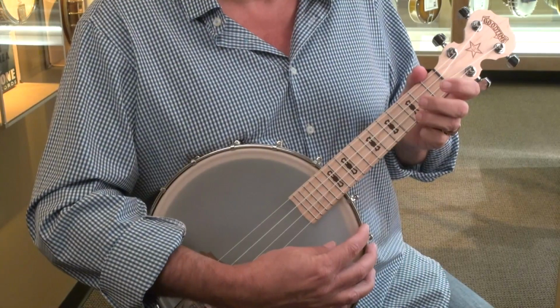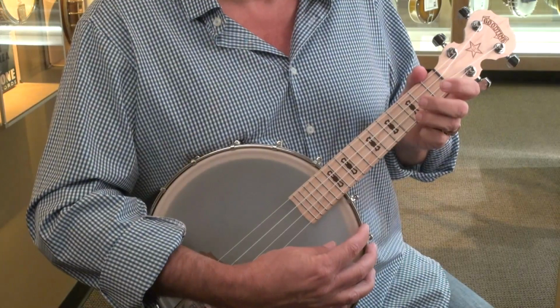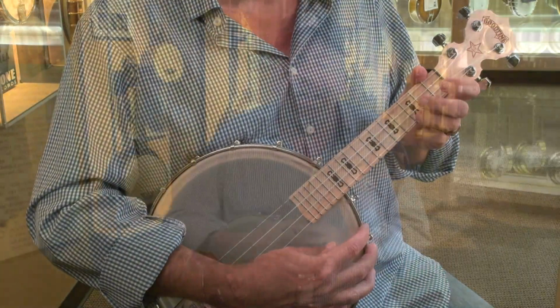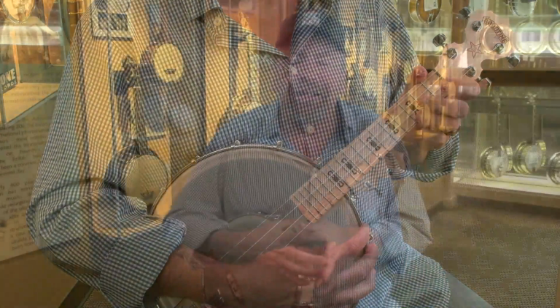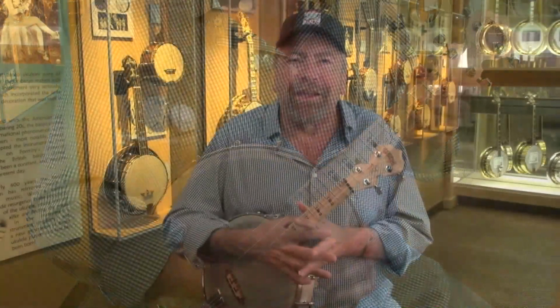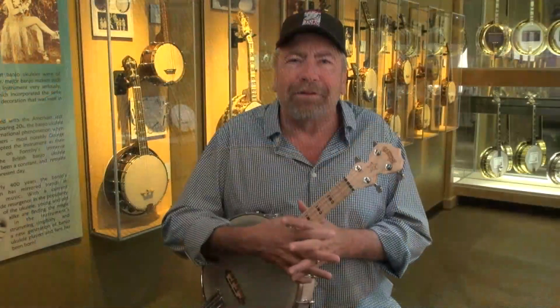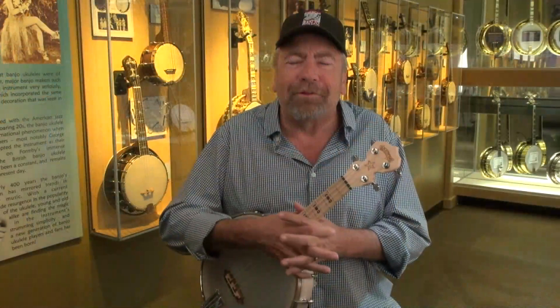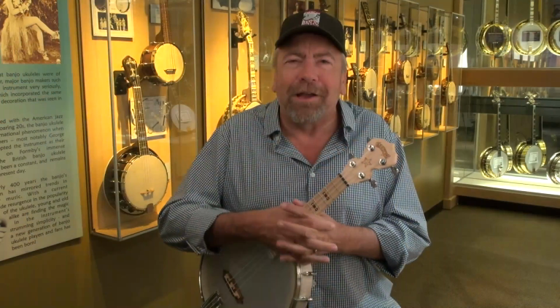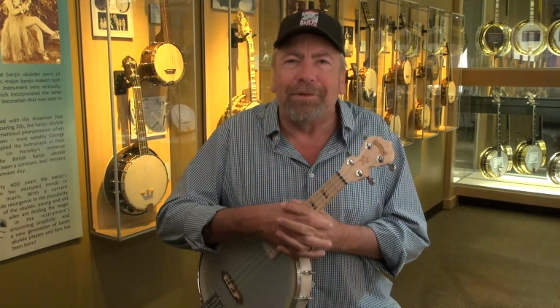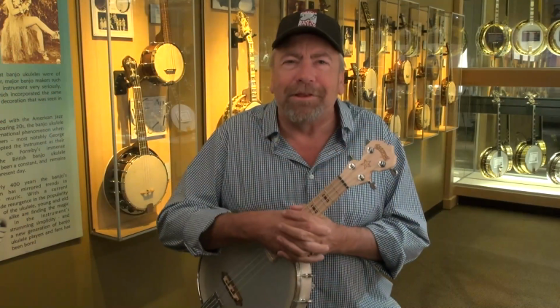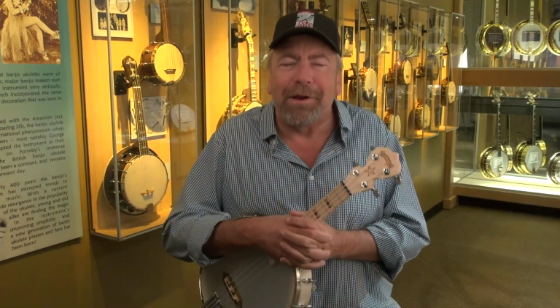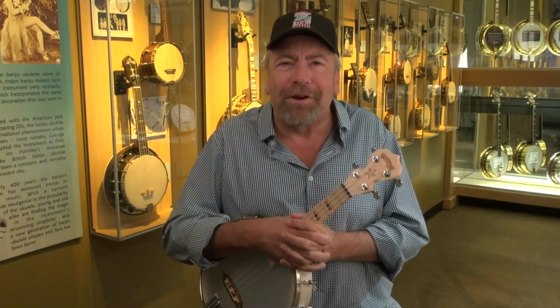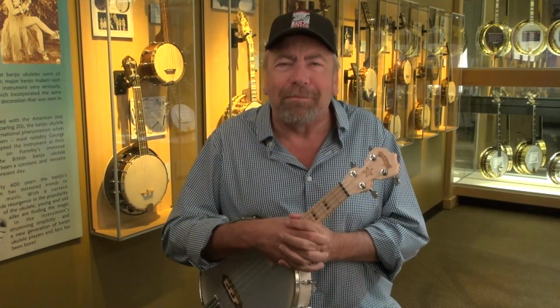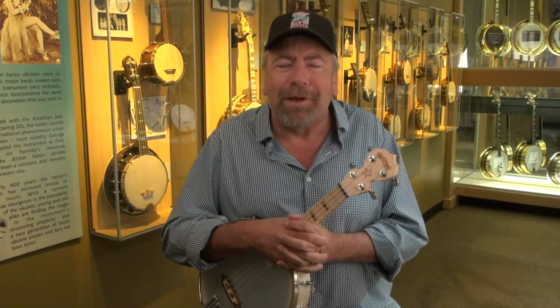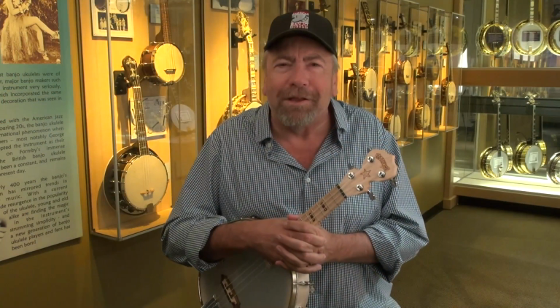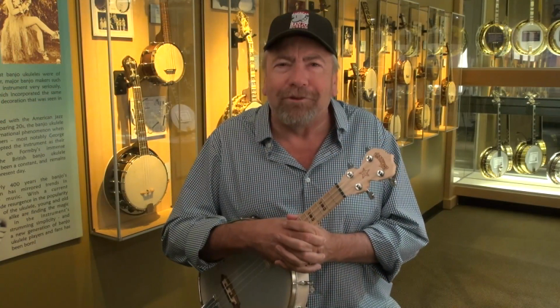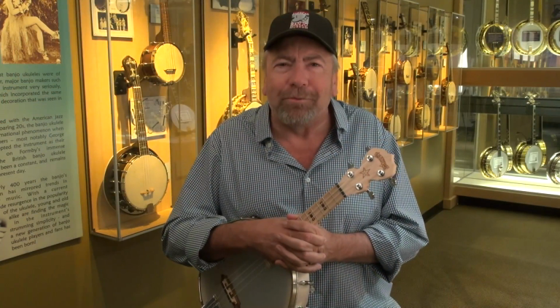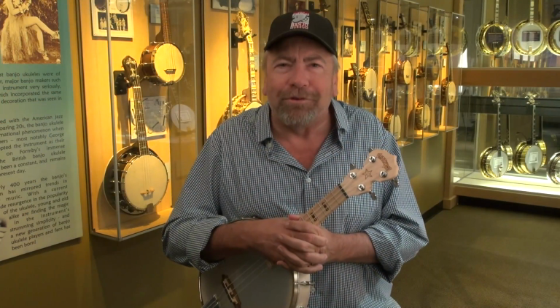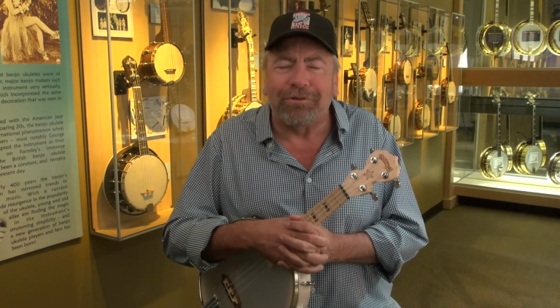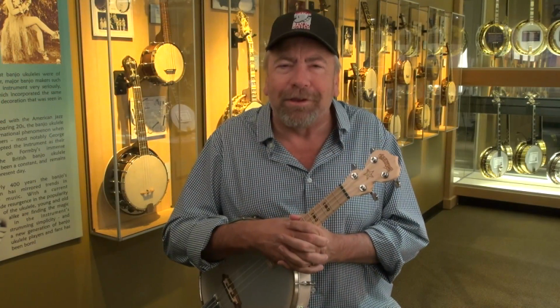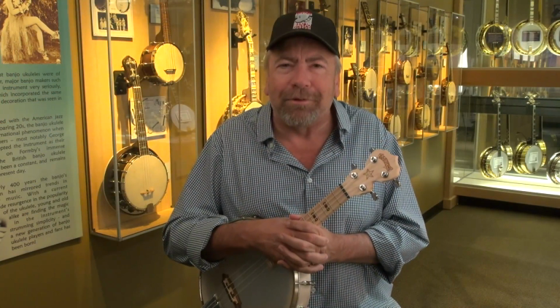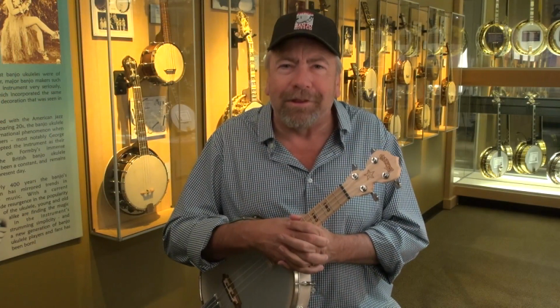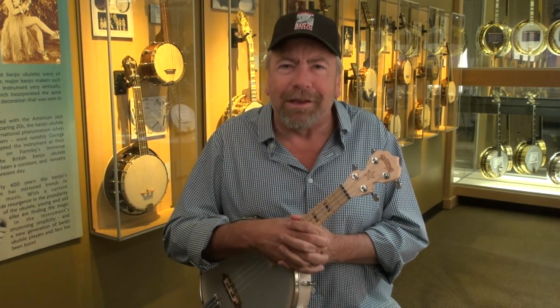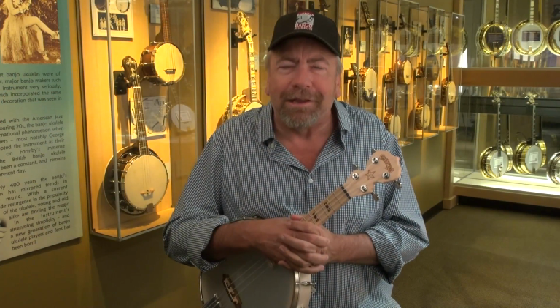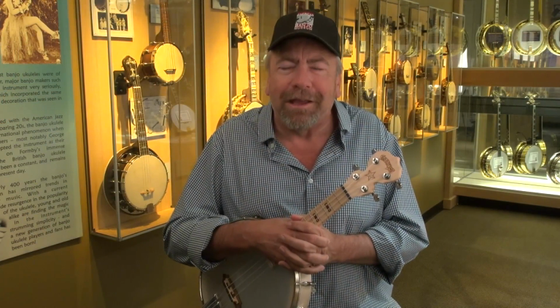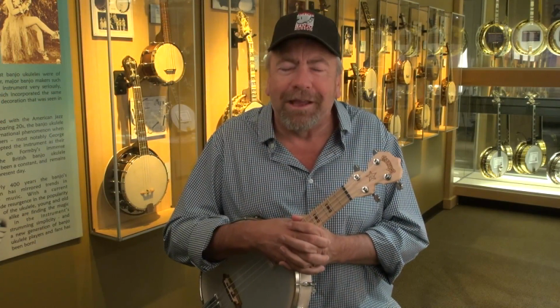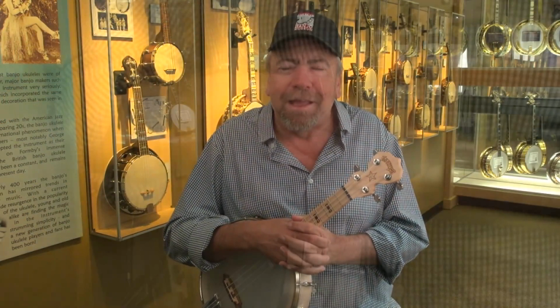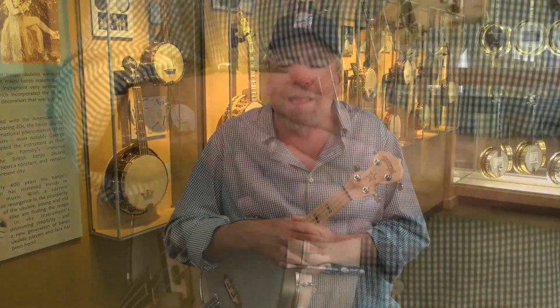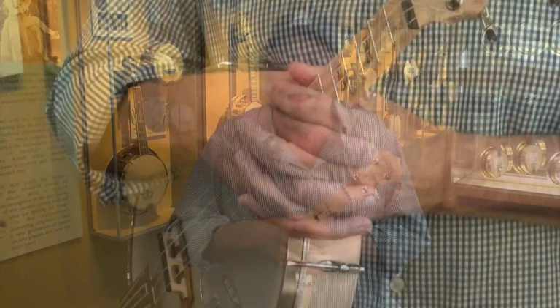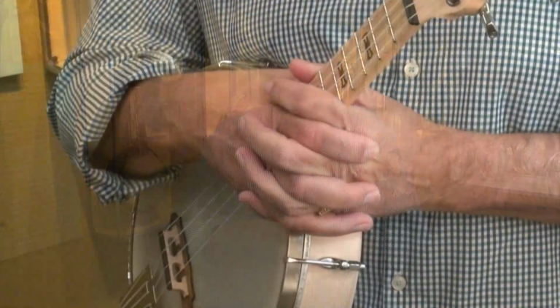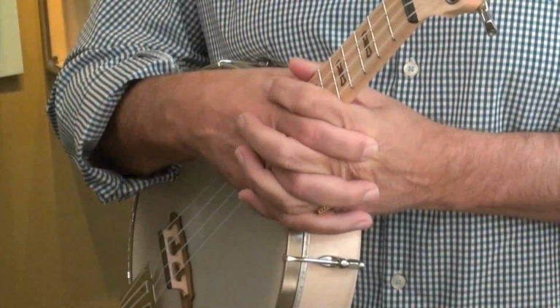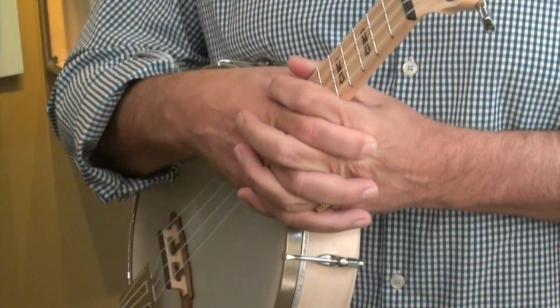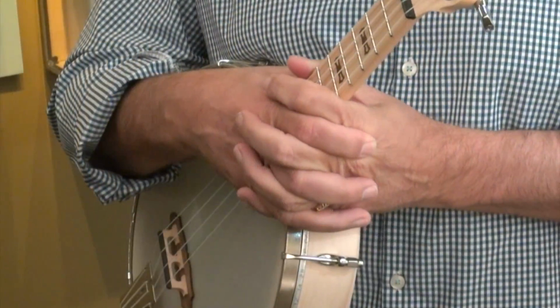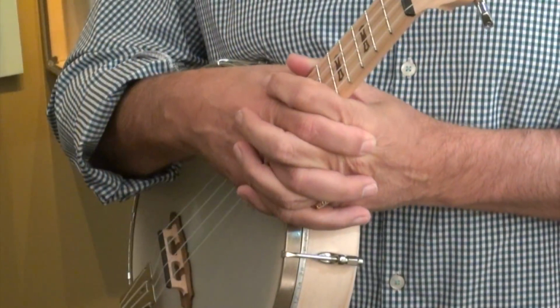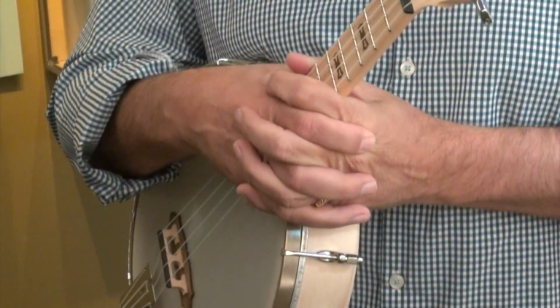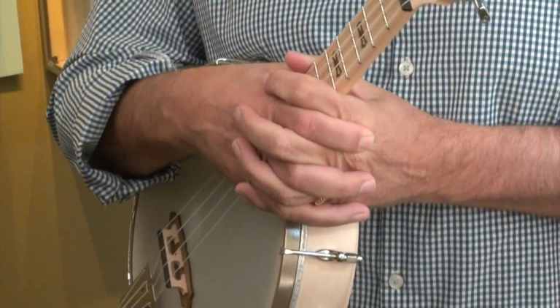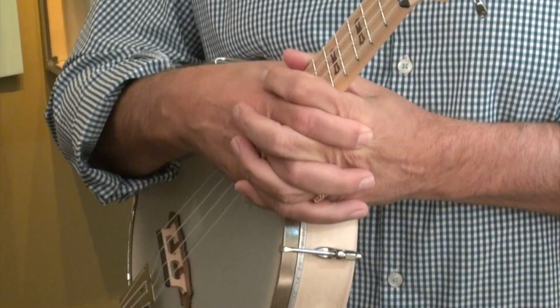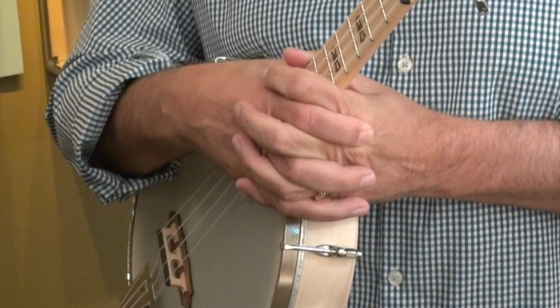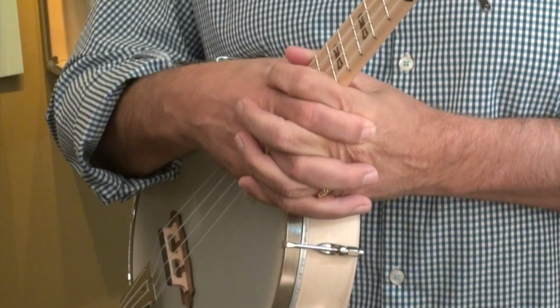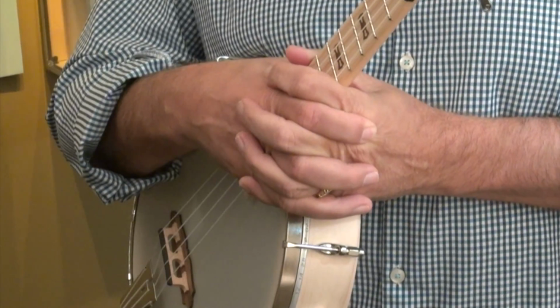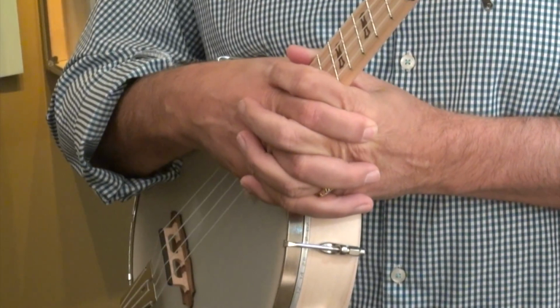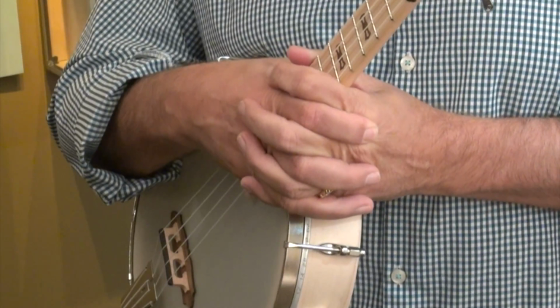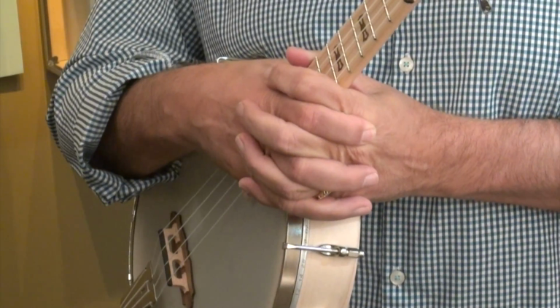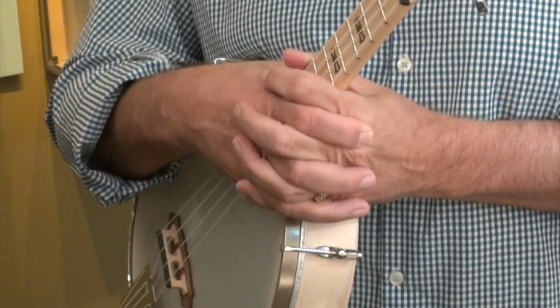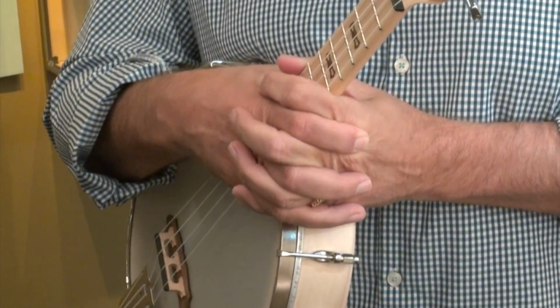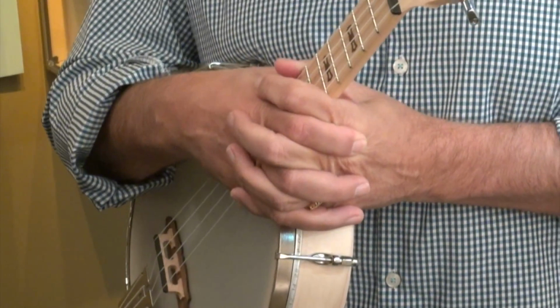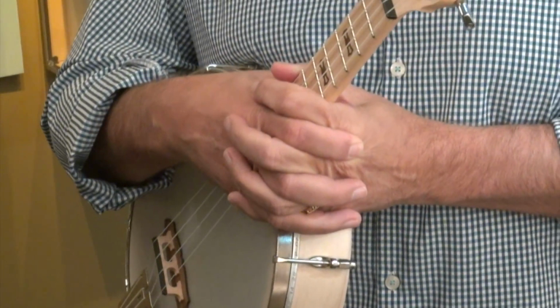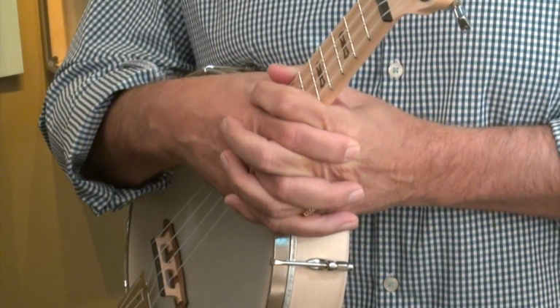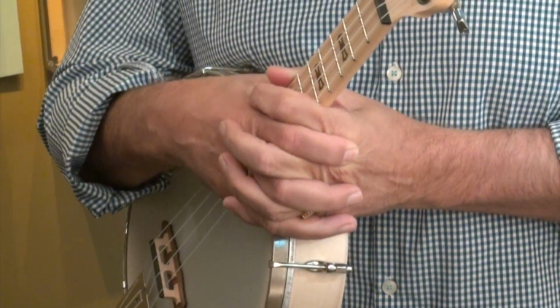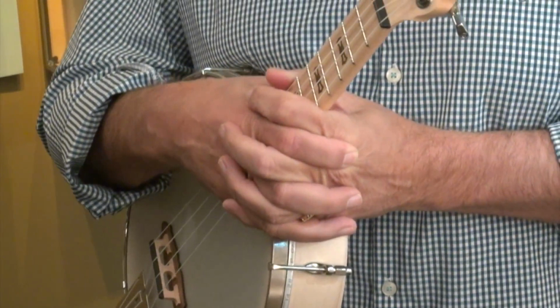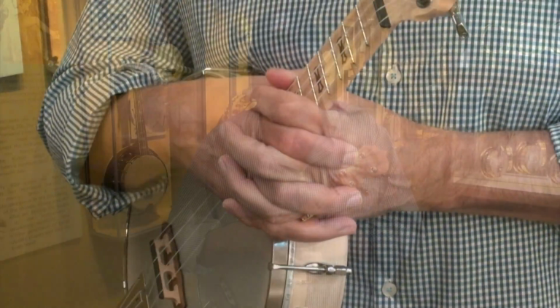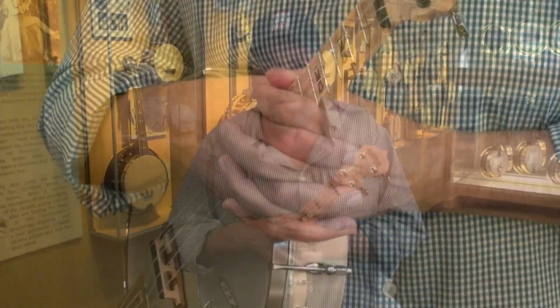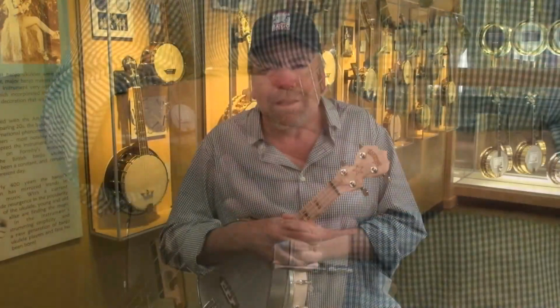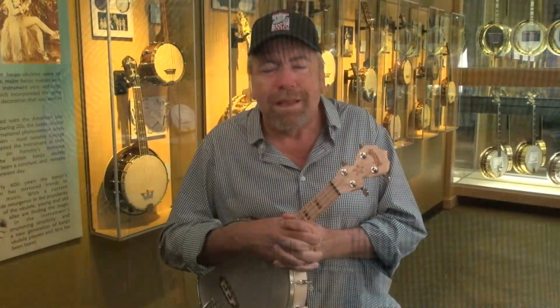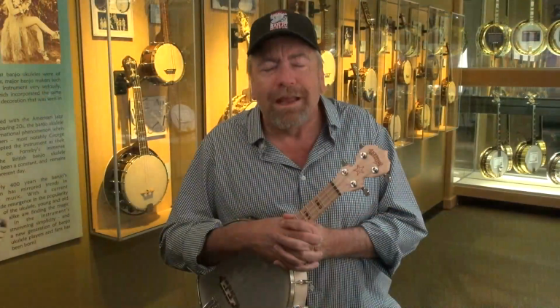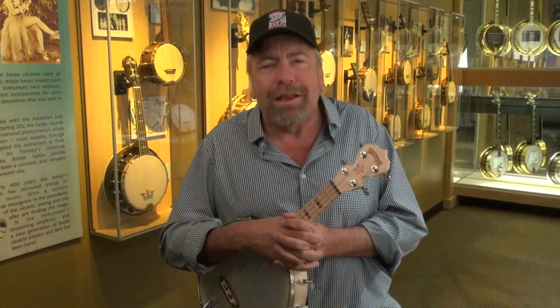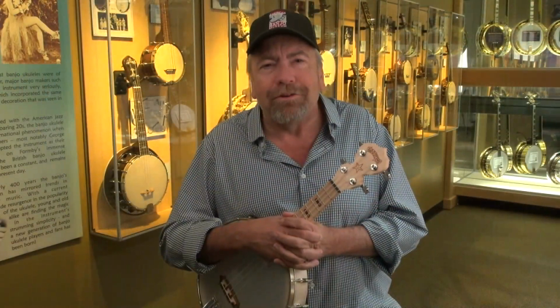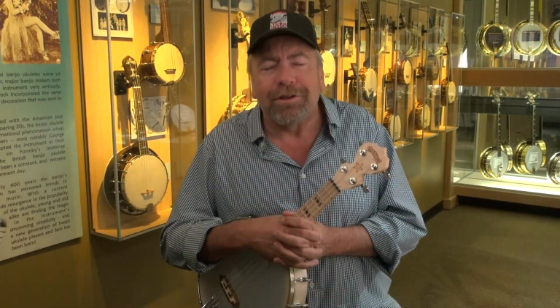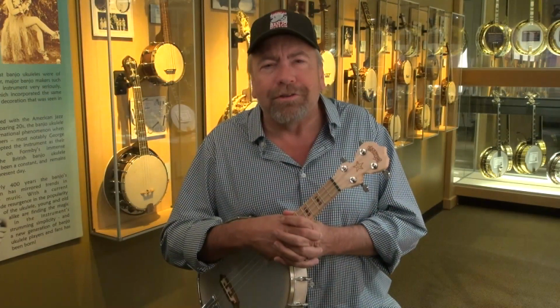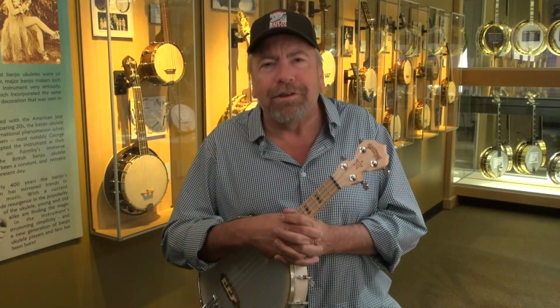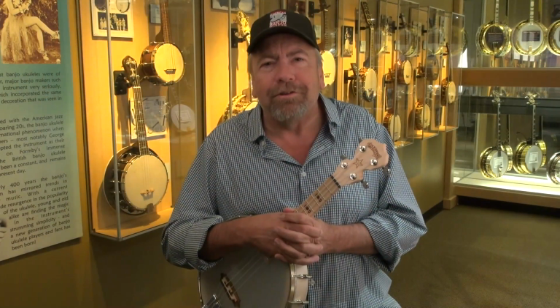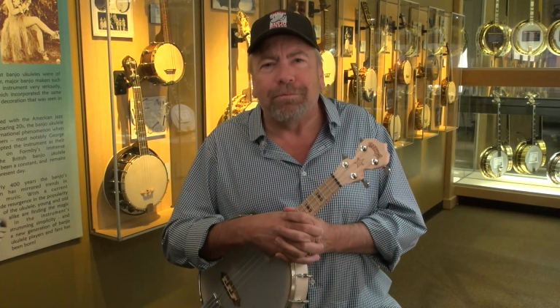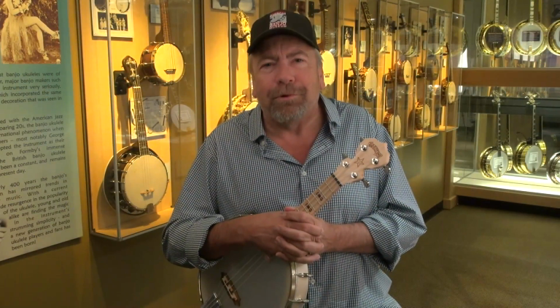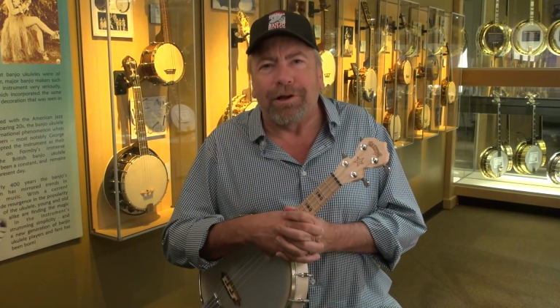Thanks for coming to the American Banjo Museum today. Hopefully you enjoyed your little banjo ukulele lesson and you'll continue to play.